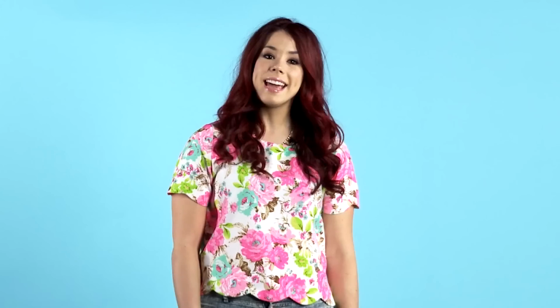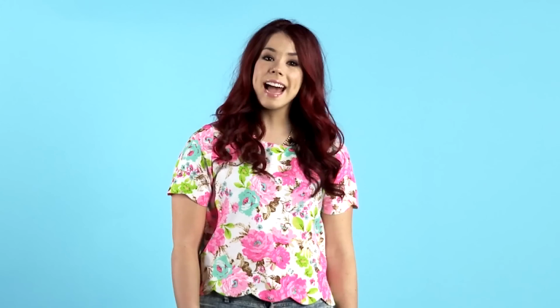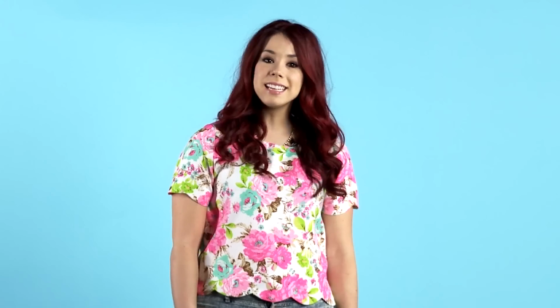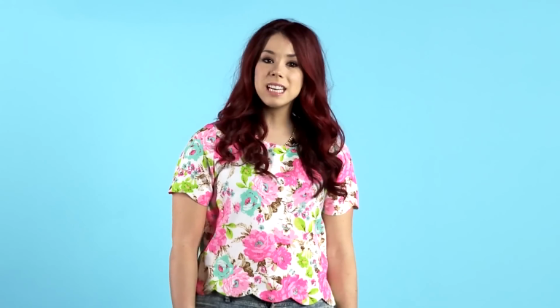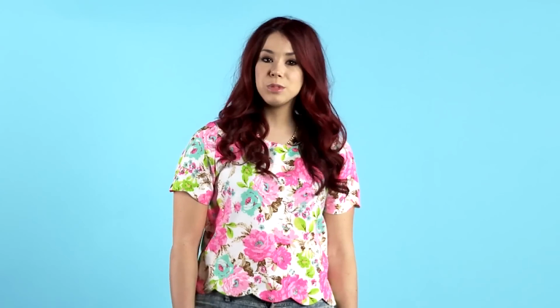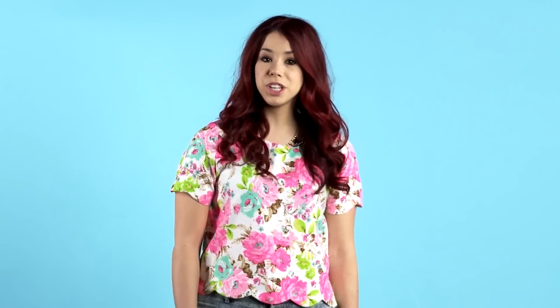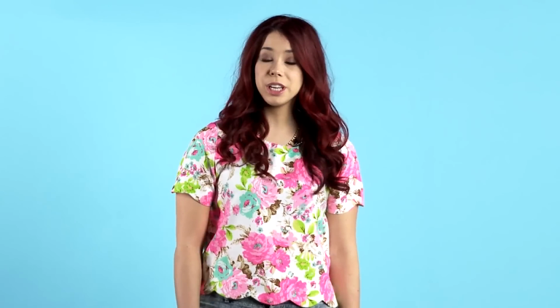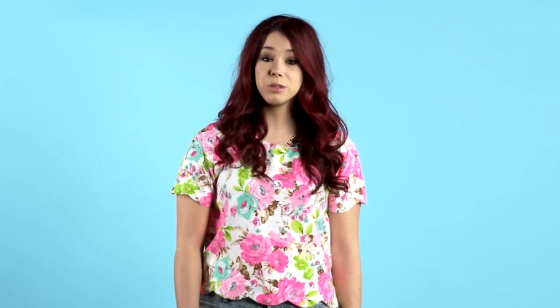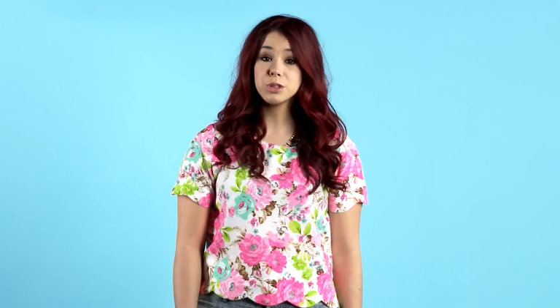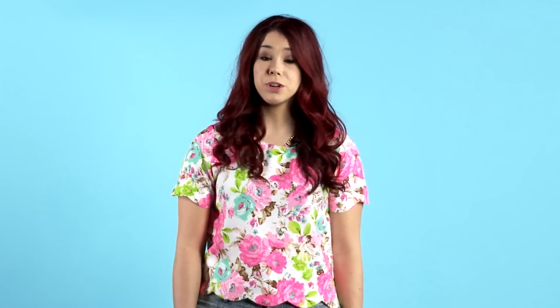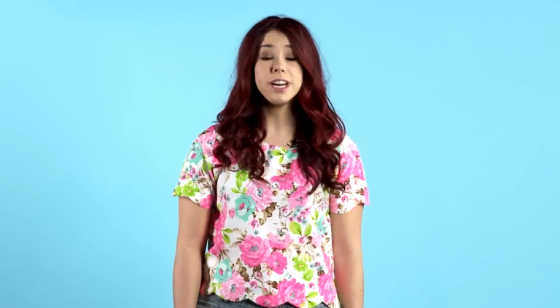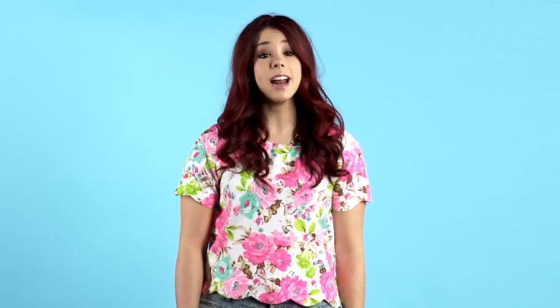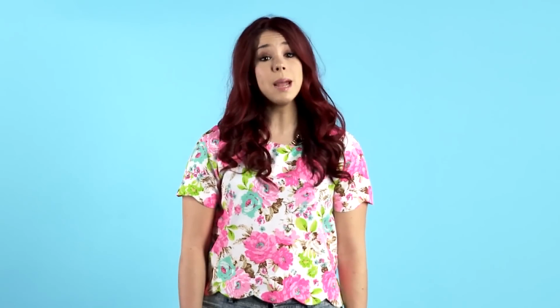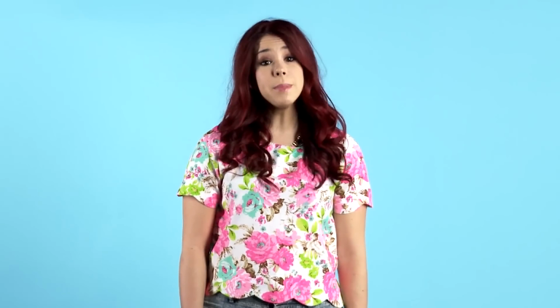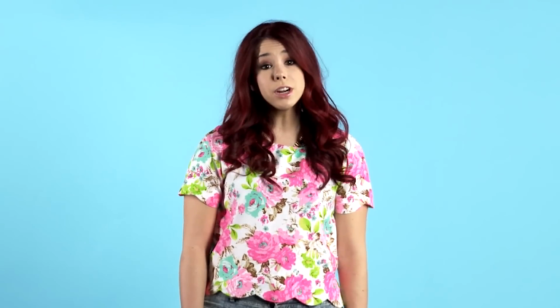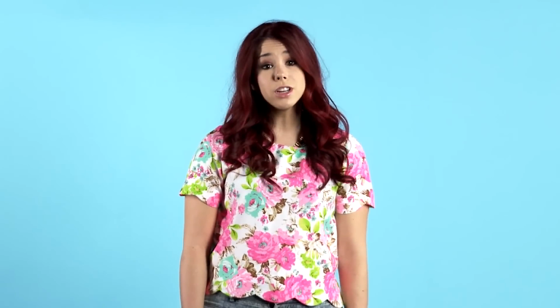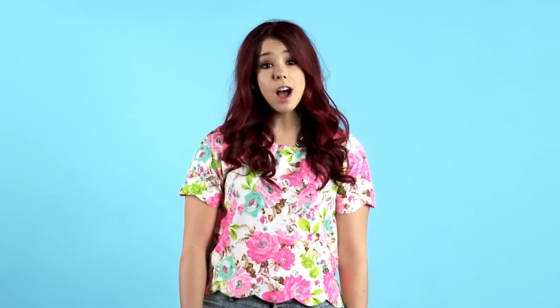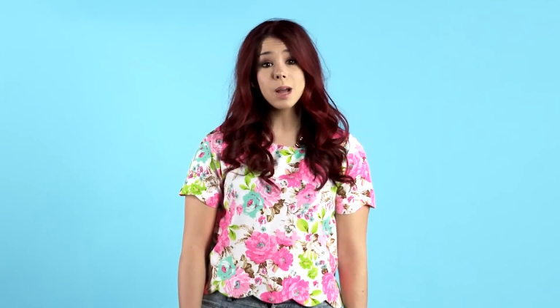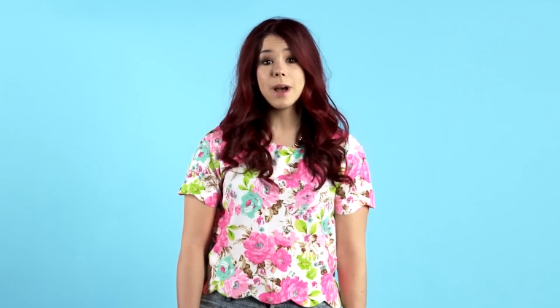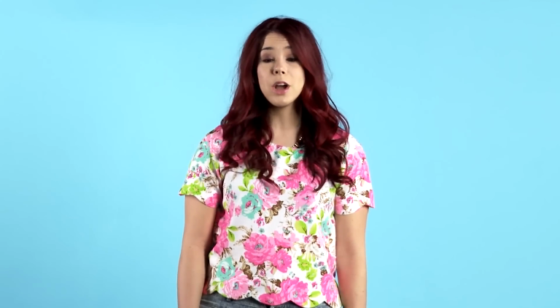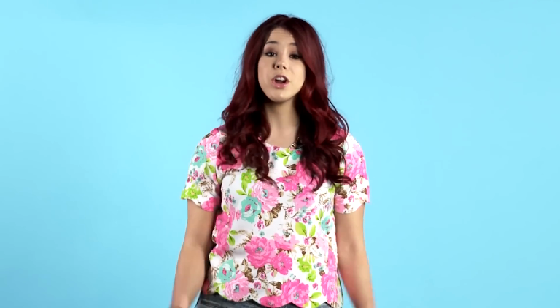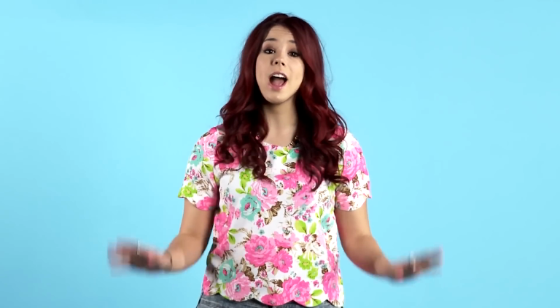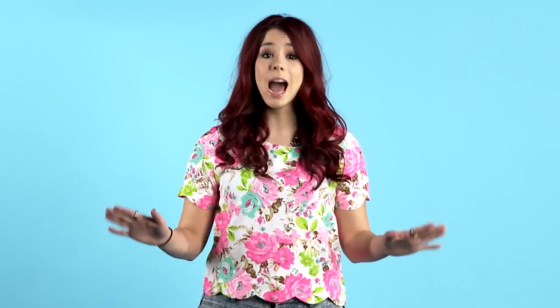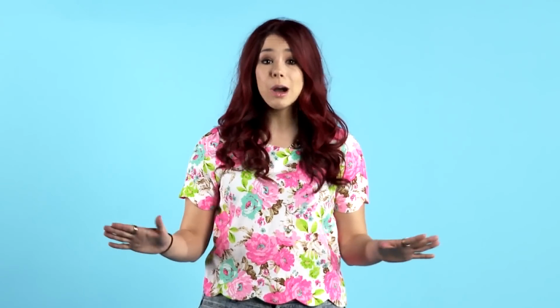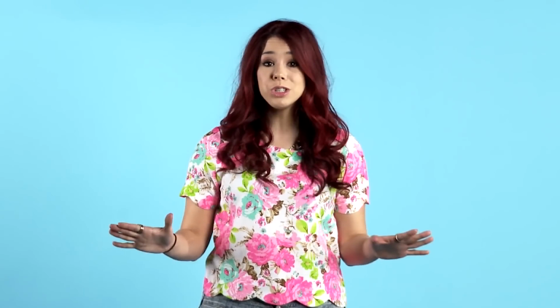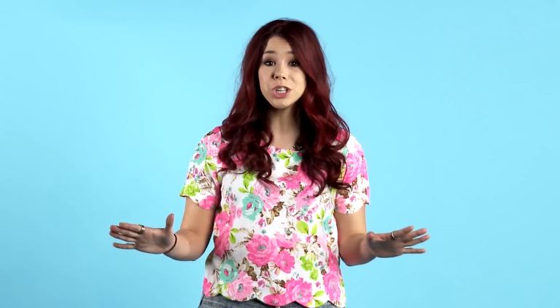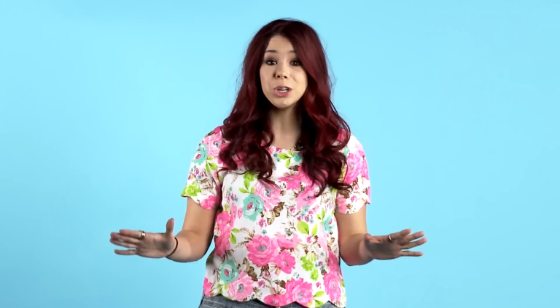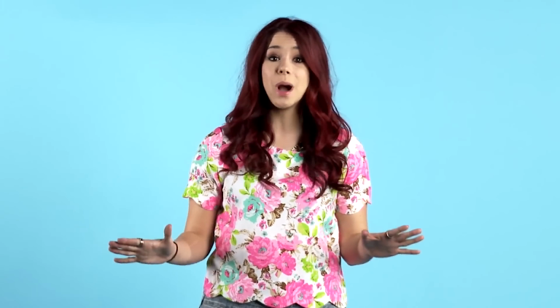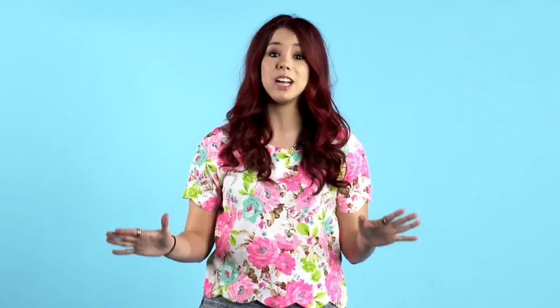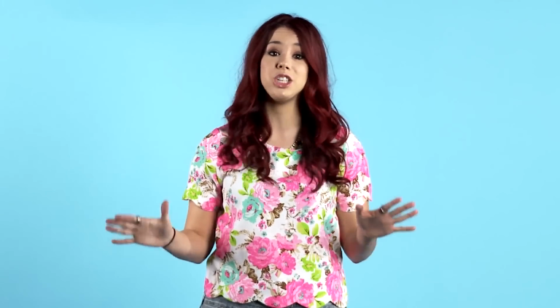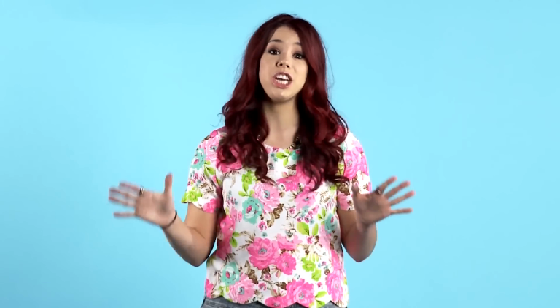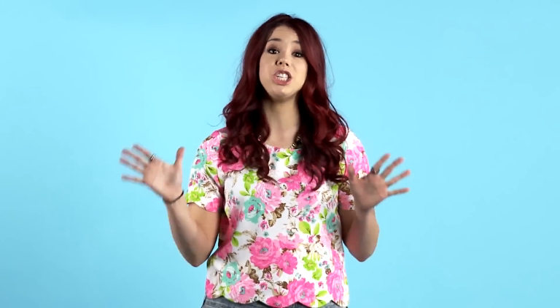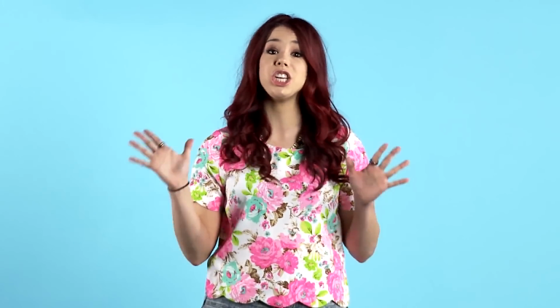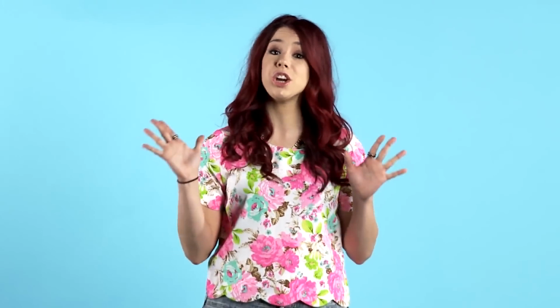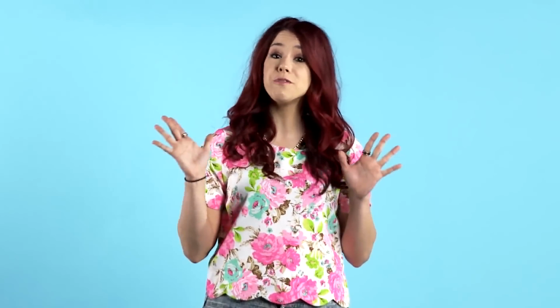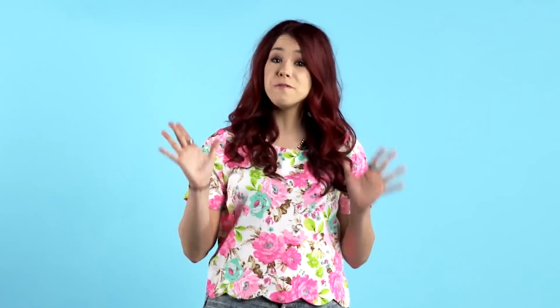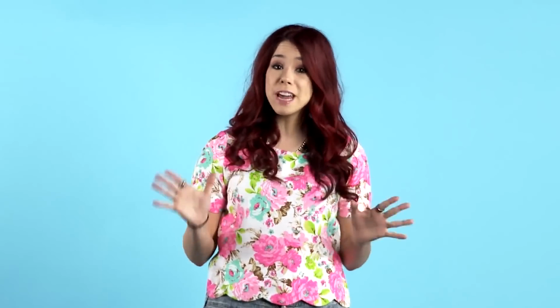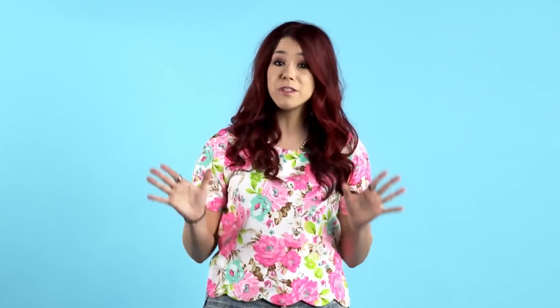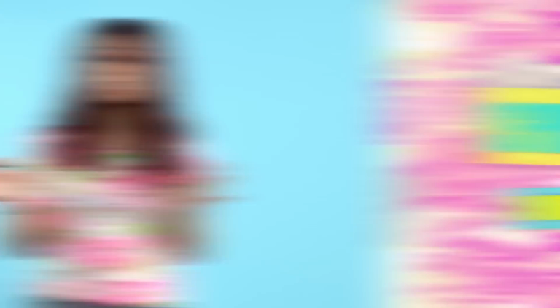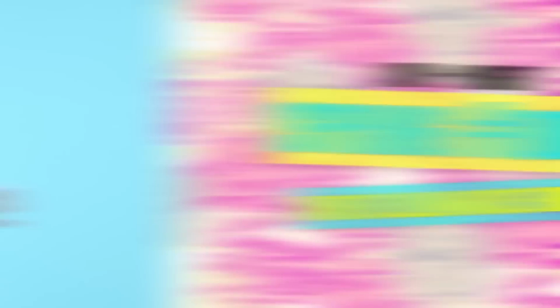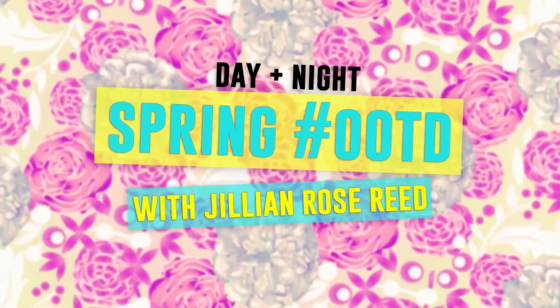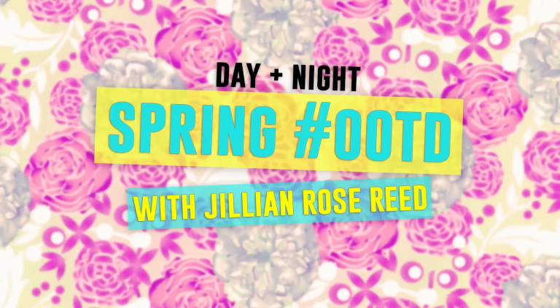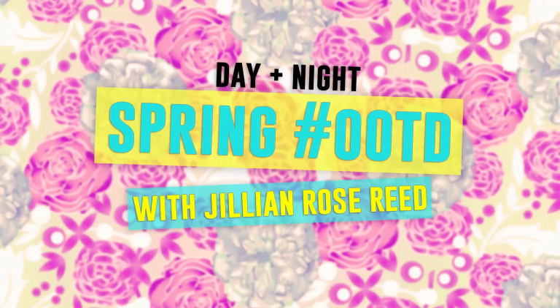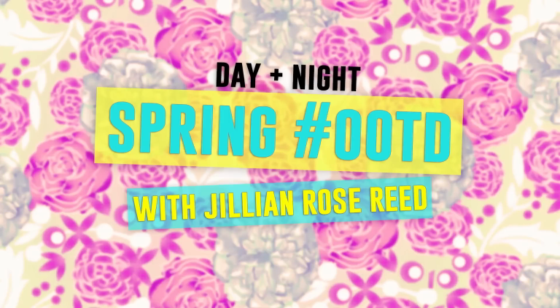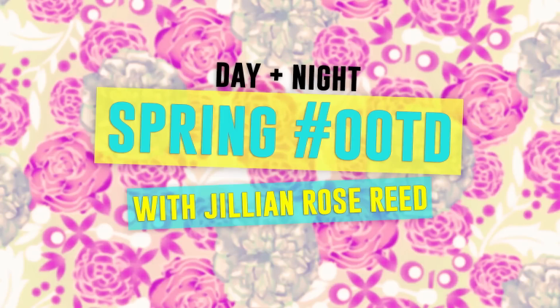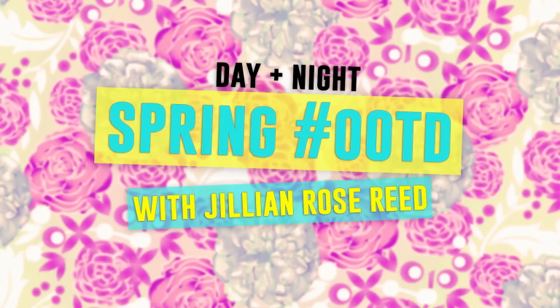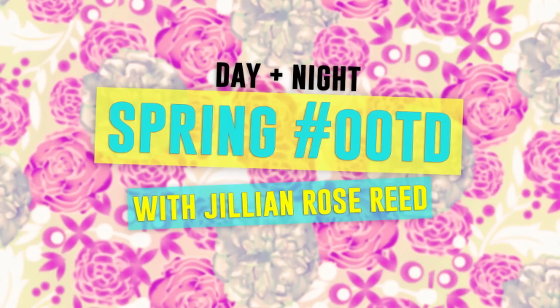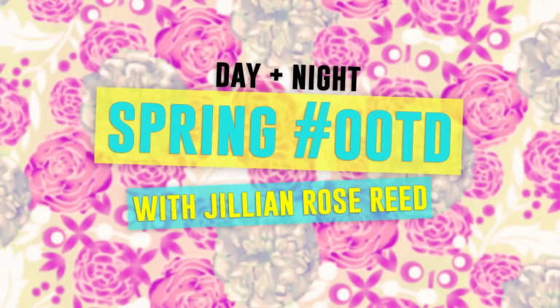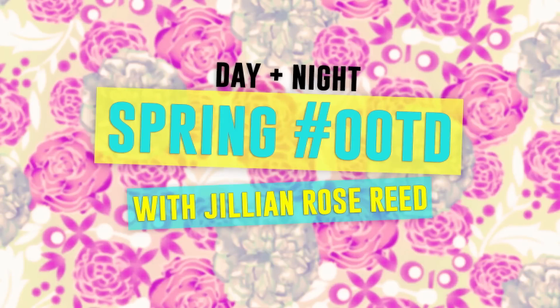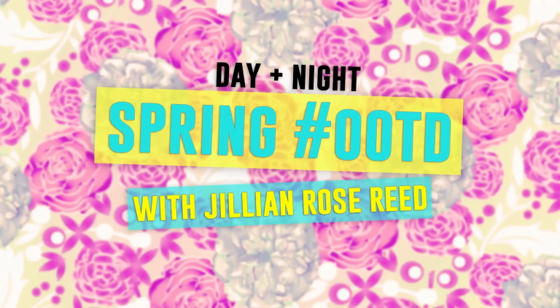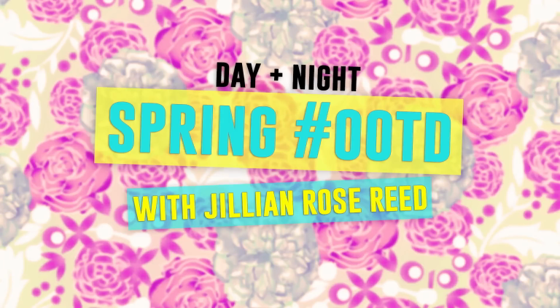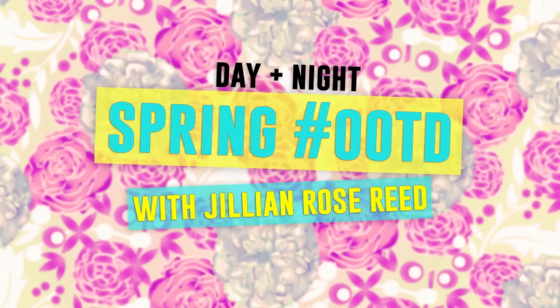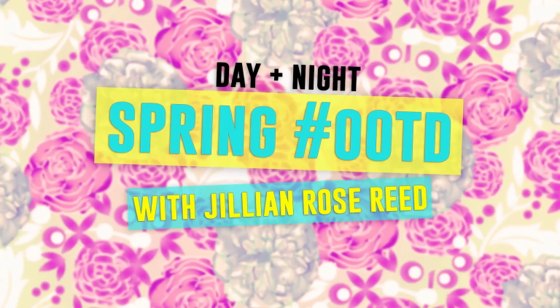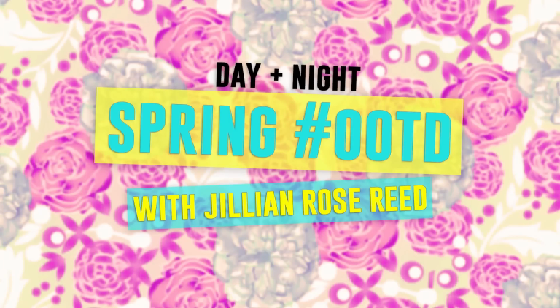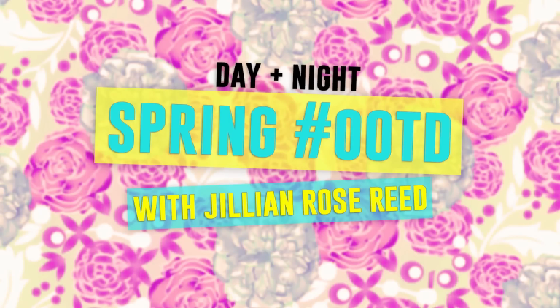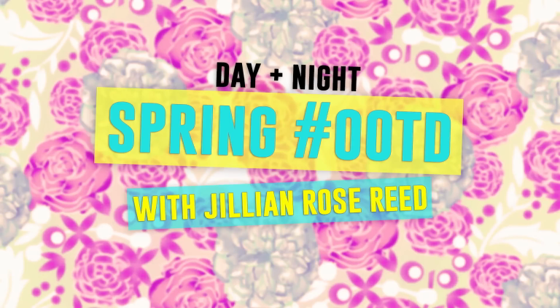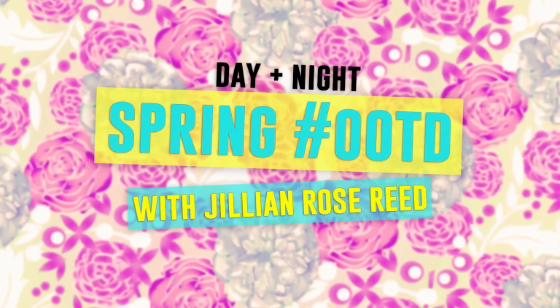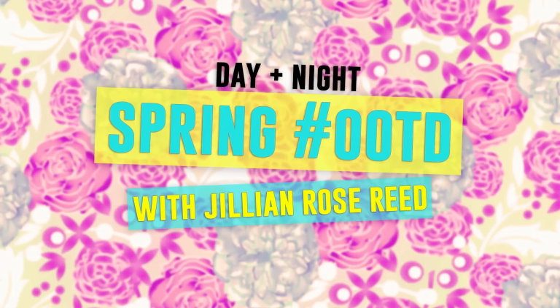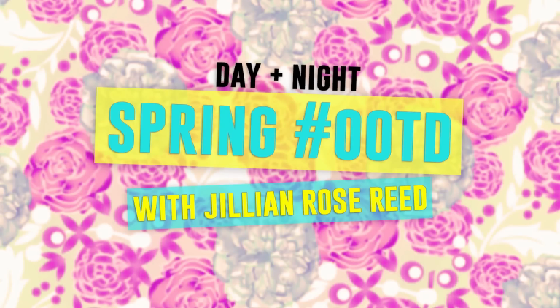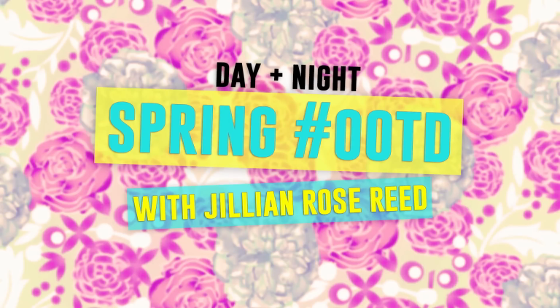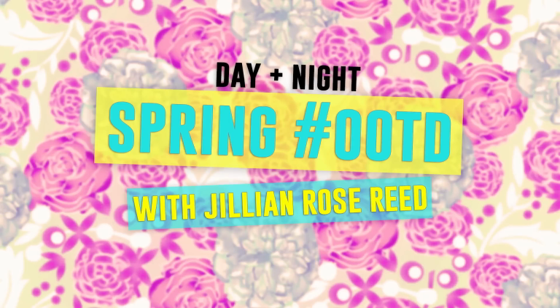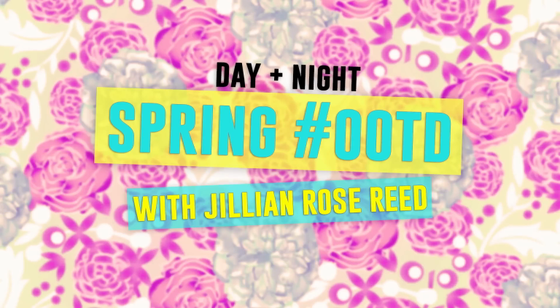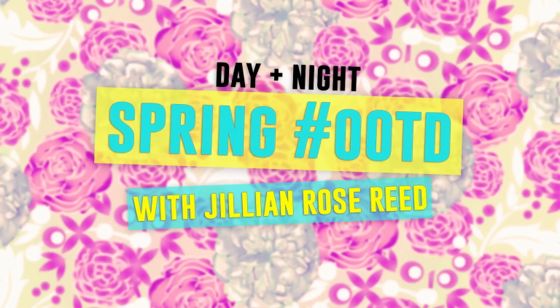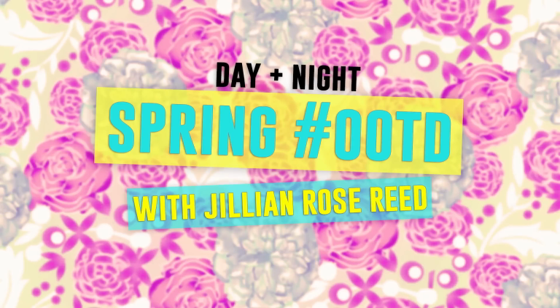Hey guys, I'm Jillian Rose Reed and I'm here to talk about your how-to on changing your favorite spring daytime look into your favorite spring nighttime look.